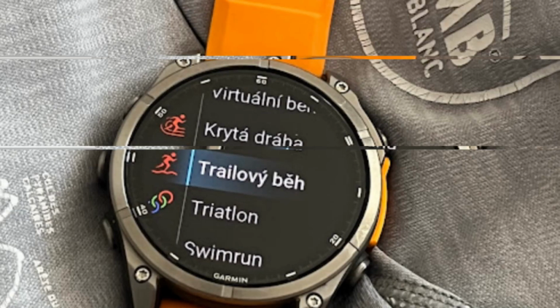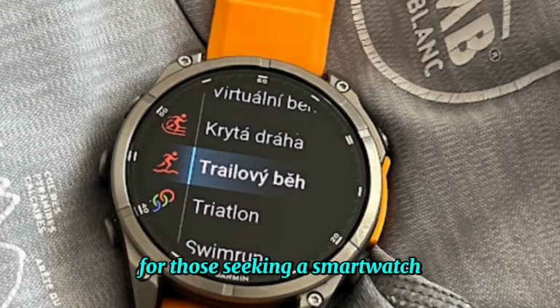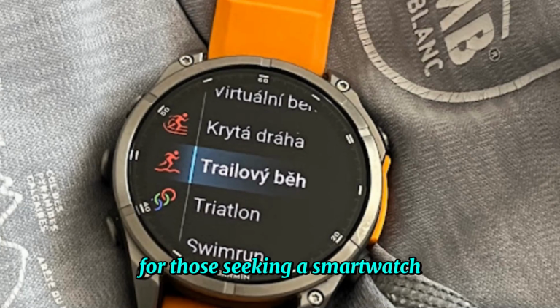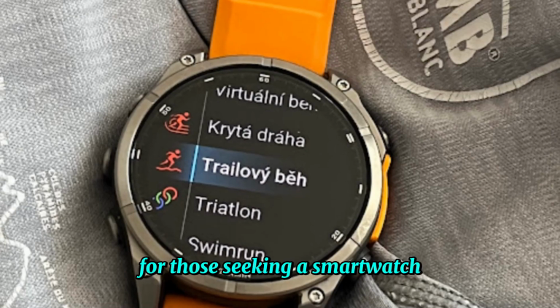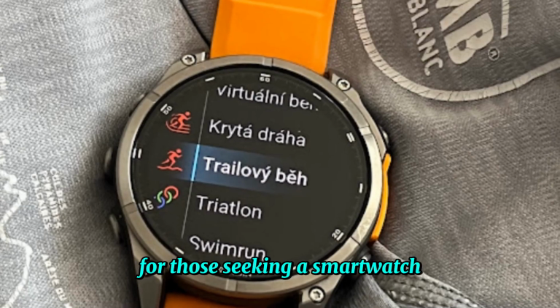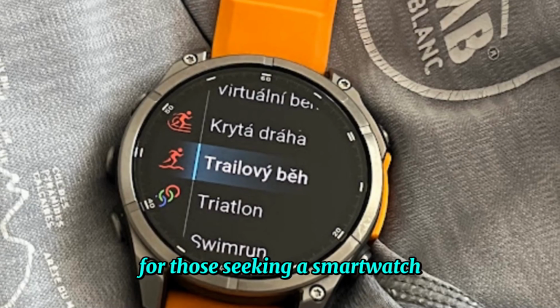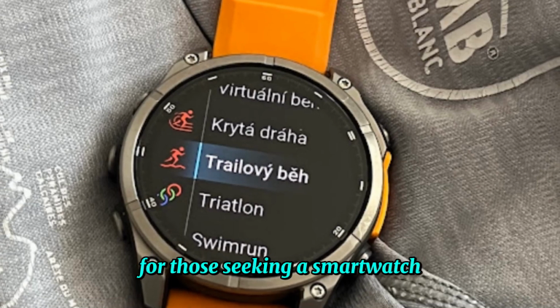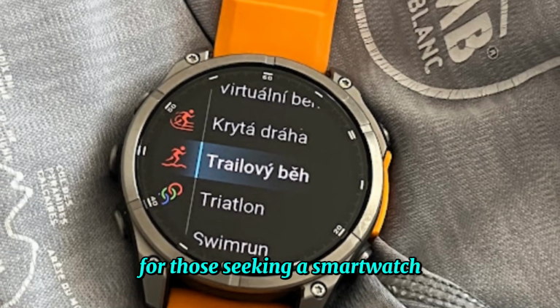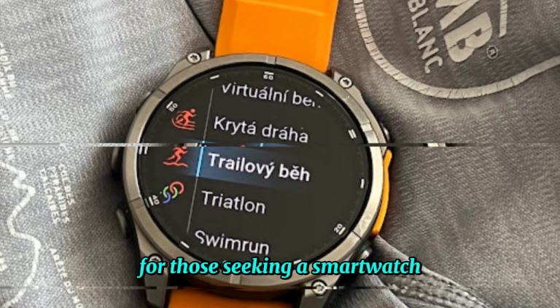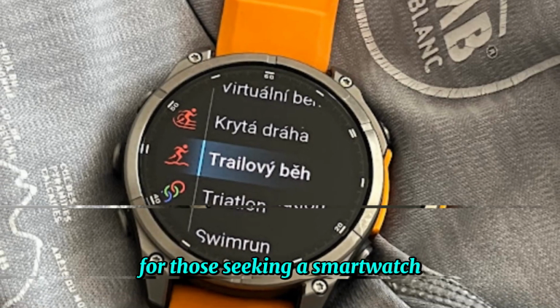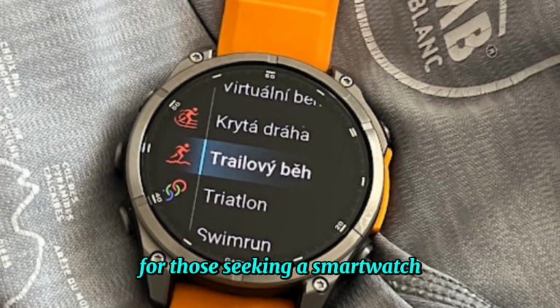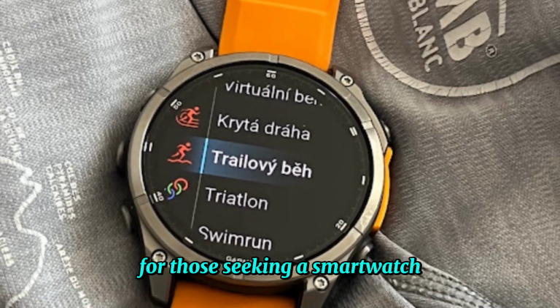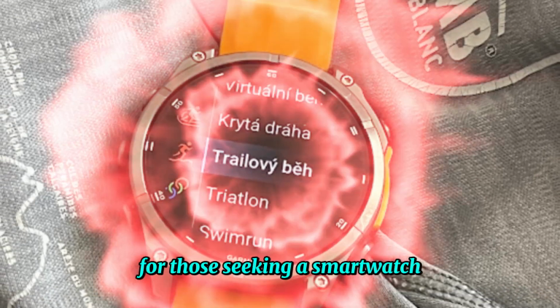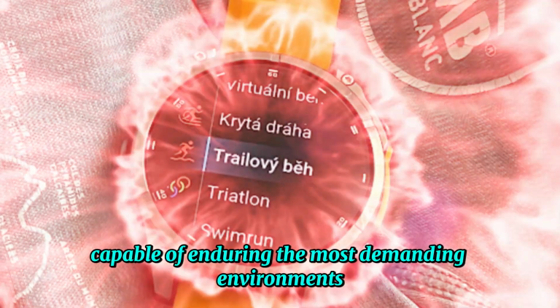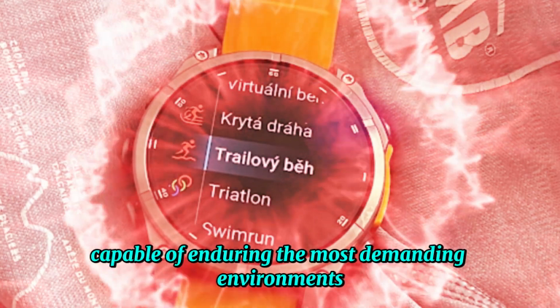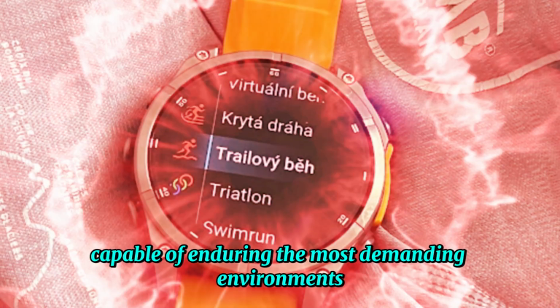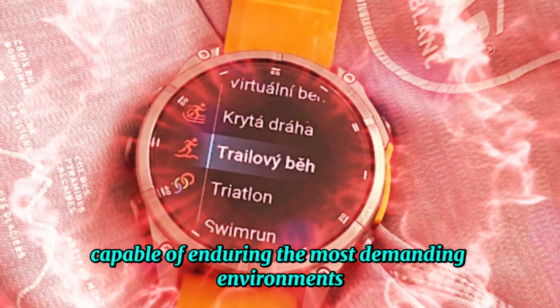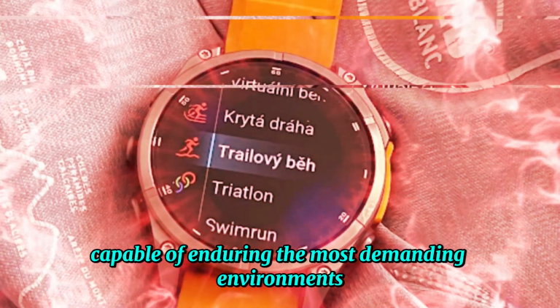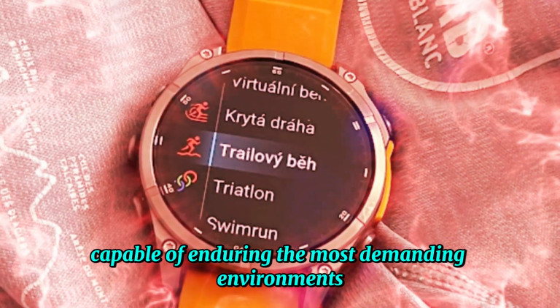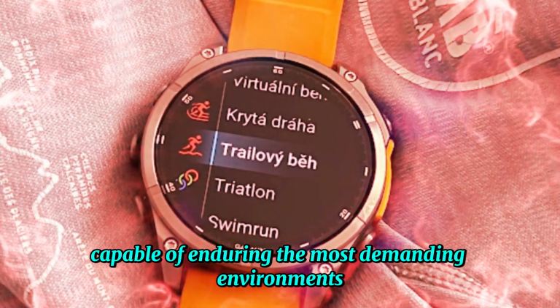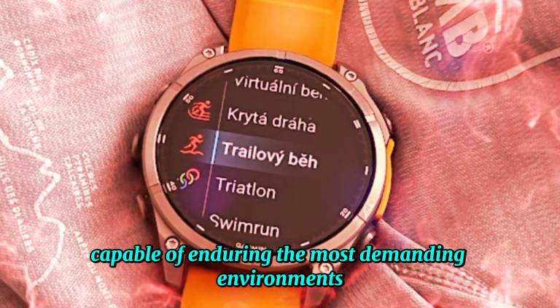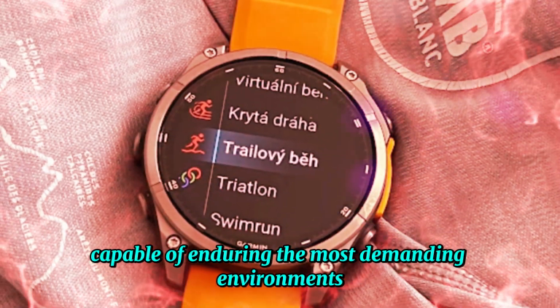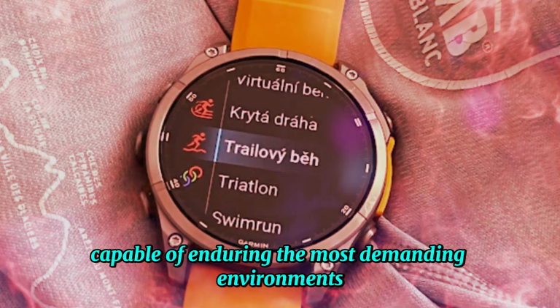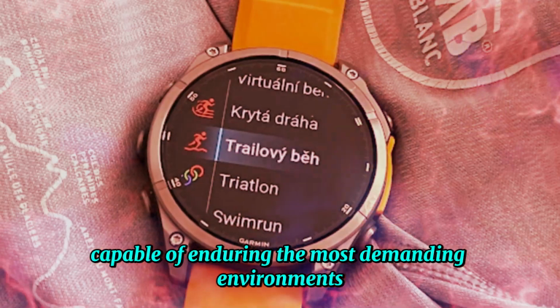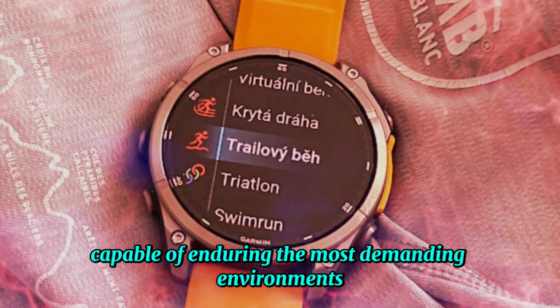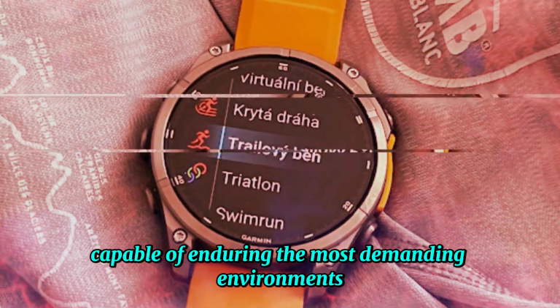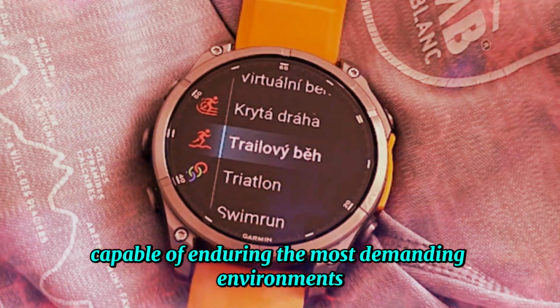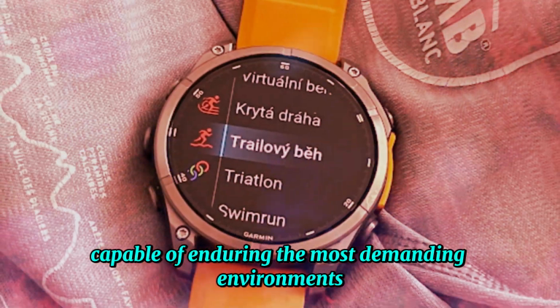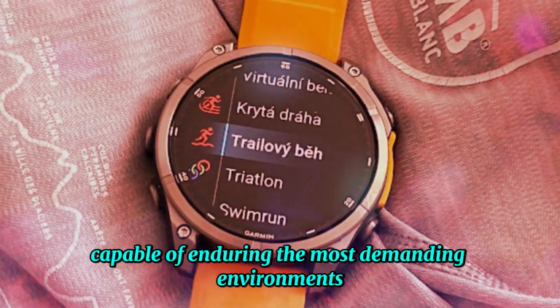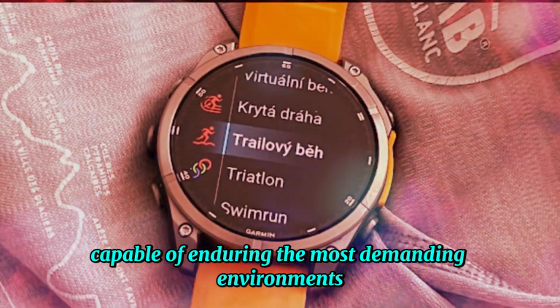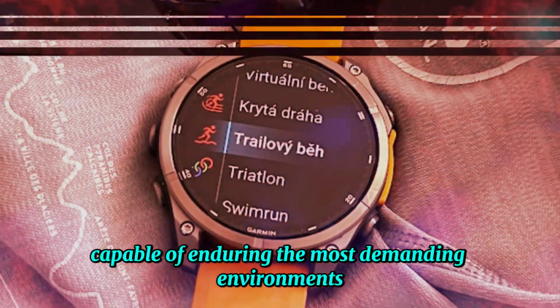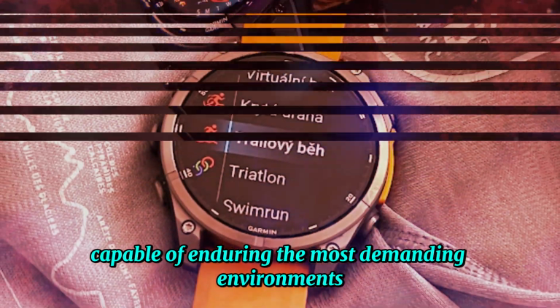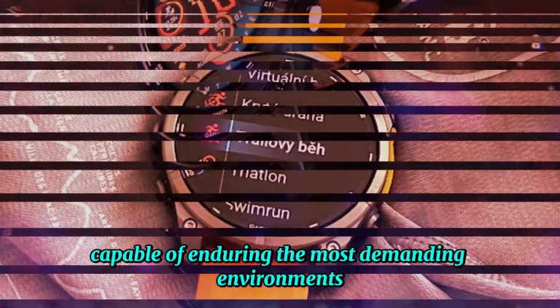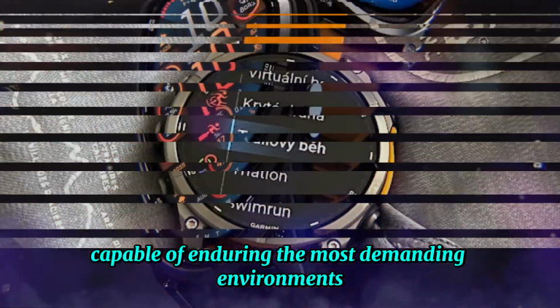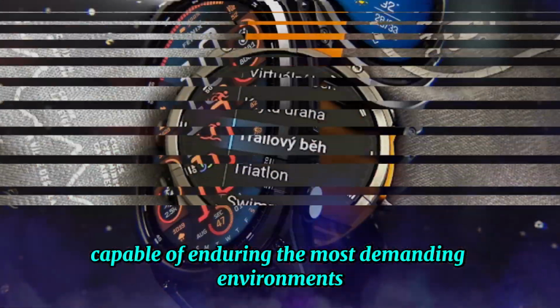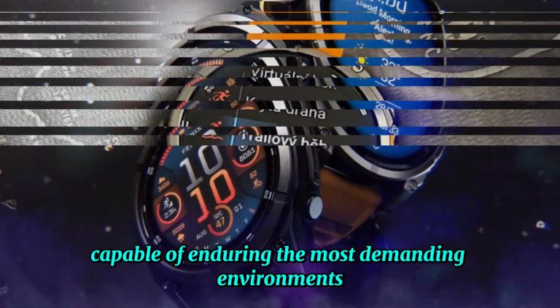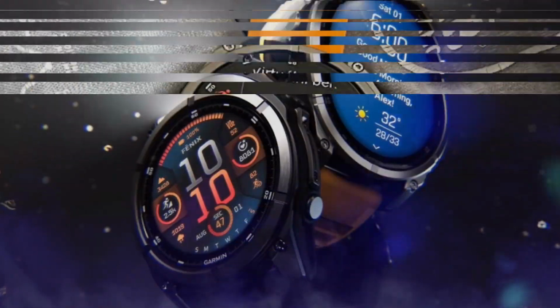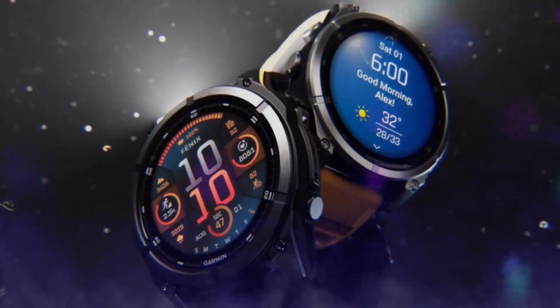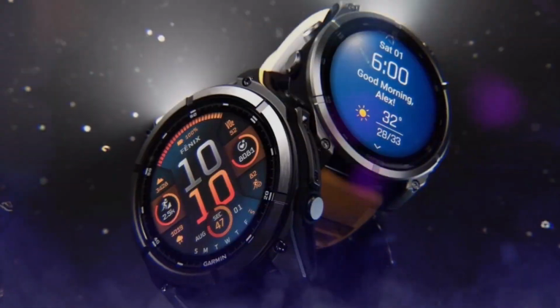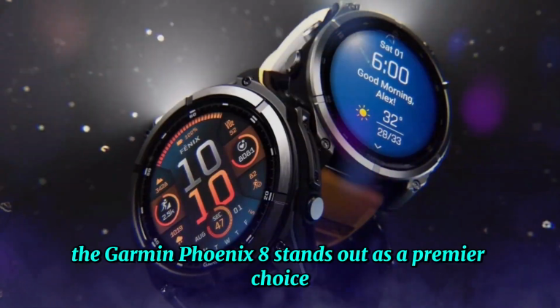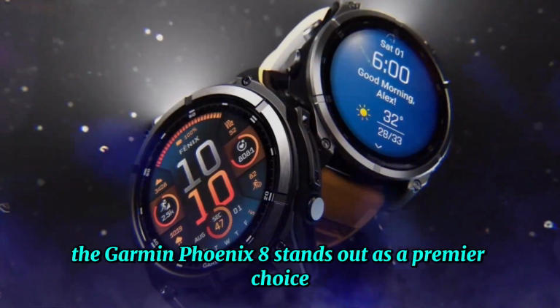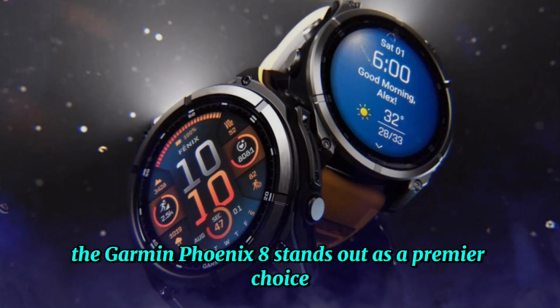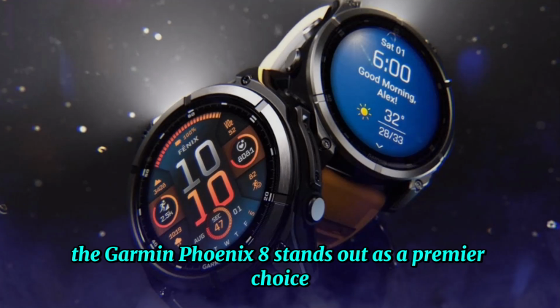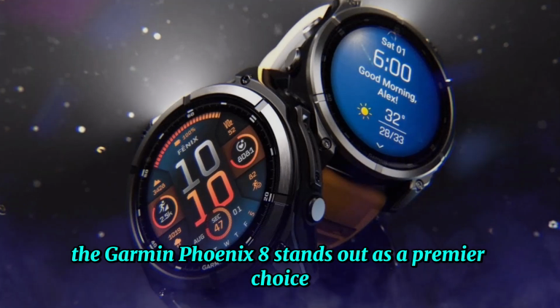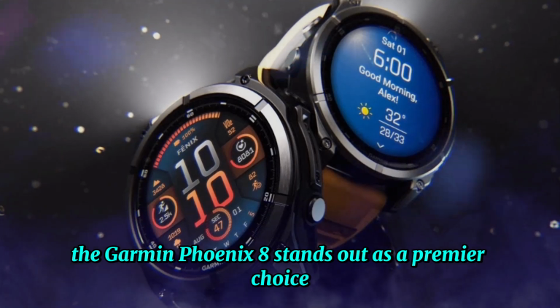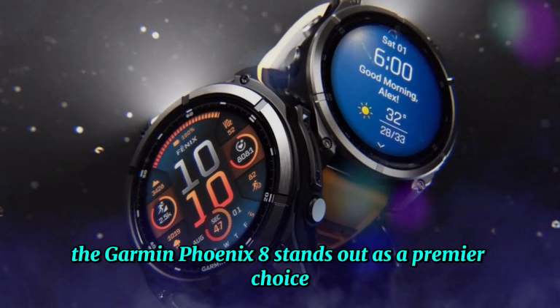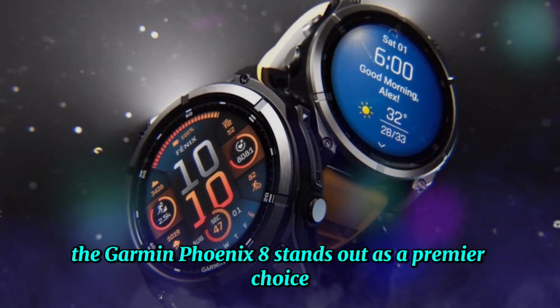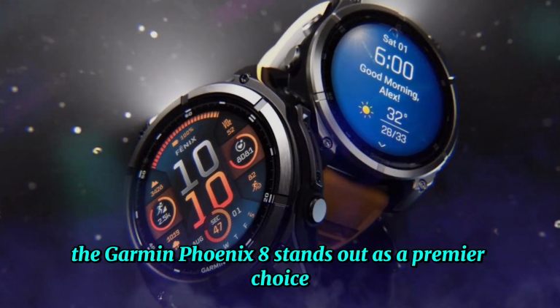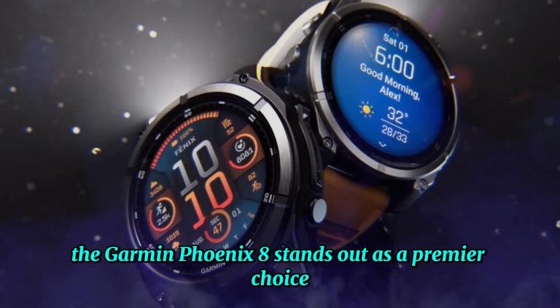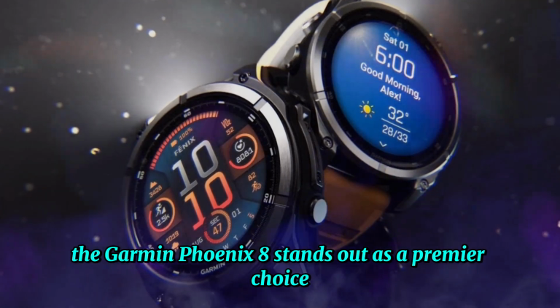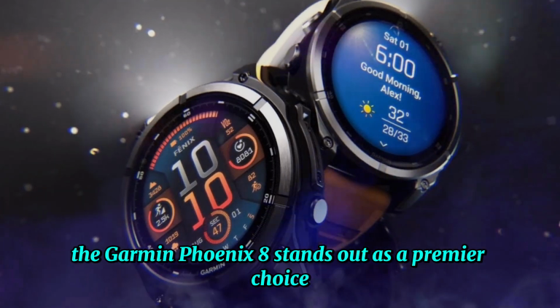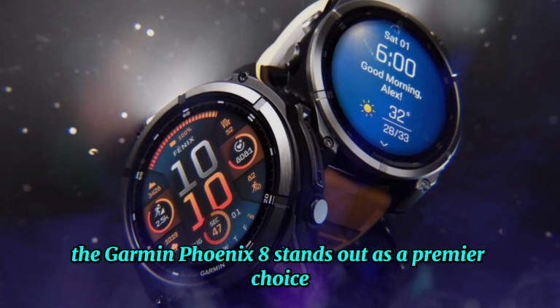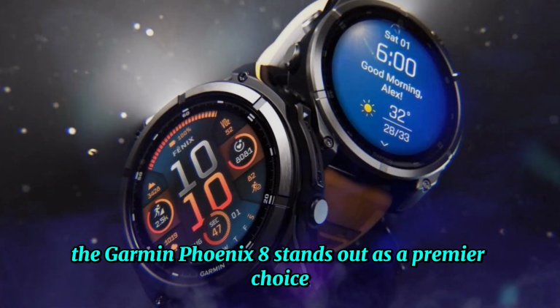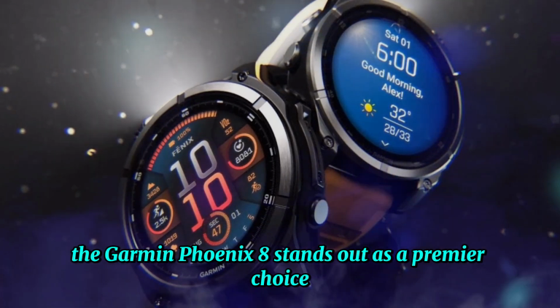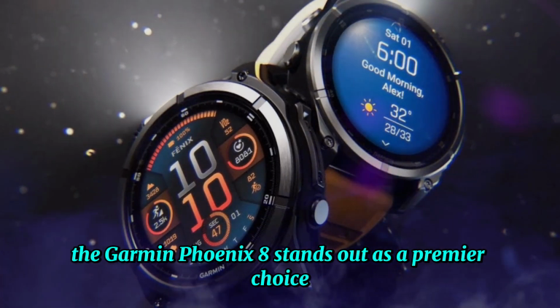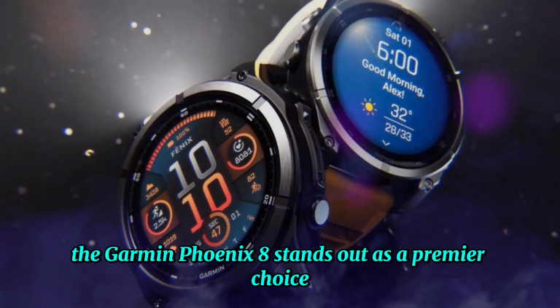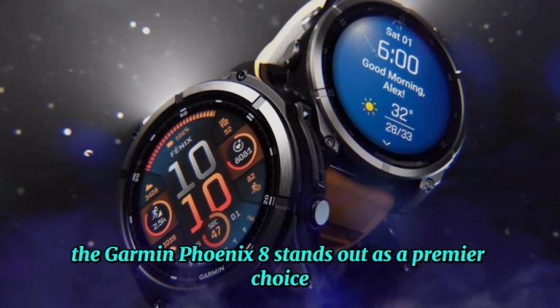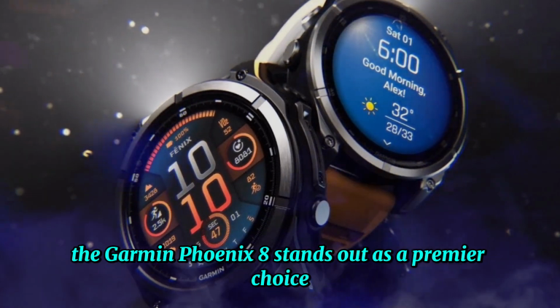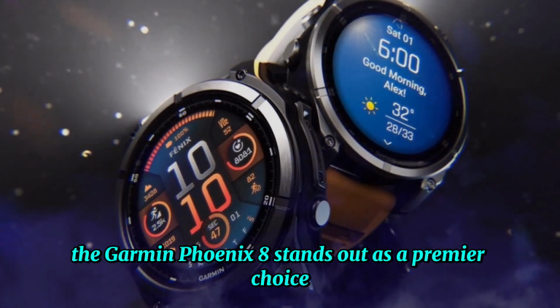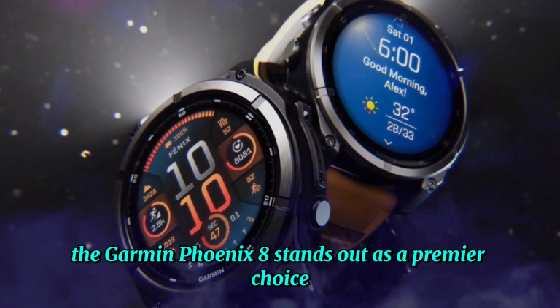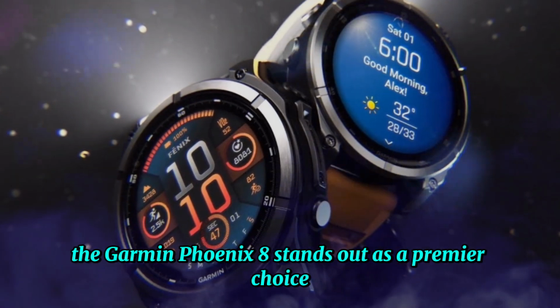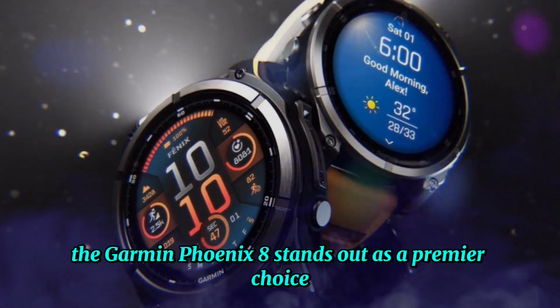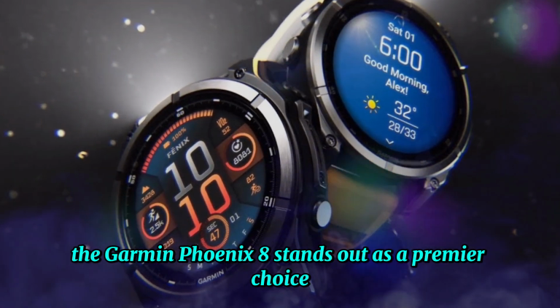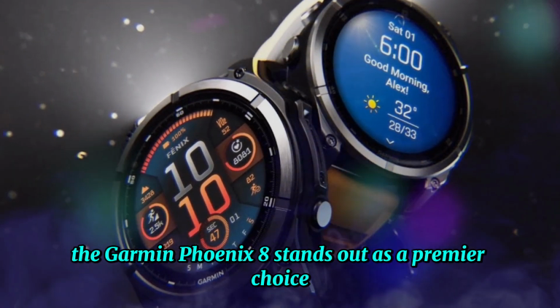For those seeking a smartwatch capable of enduring the most demanding environments, the Garmin Fenix 8 stands out as a premier choice.